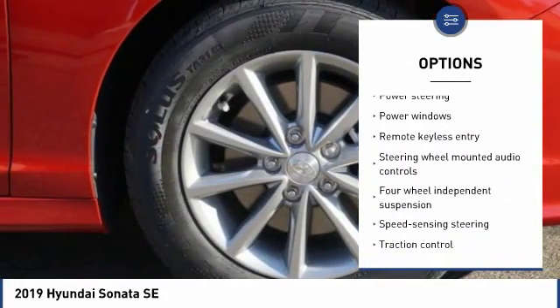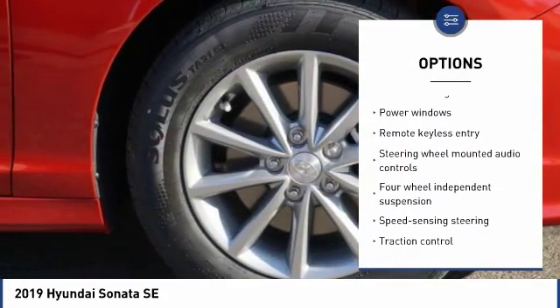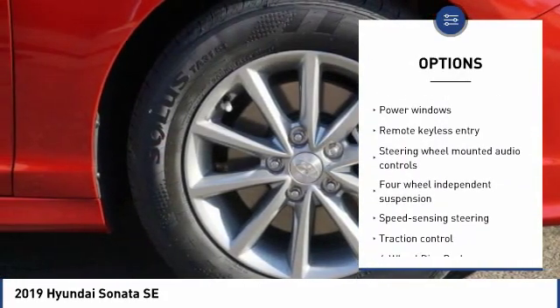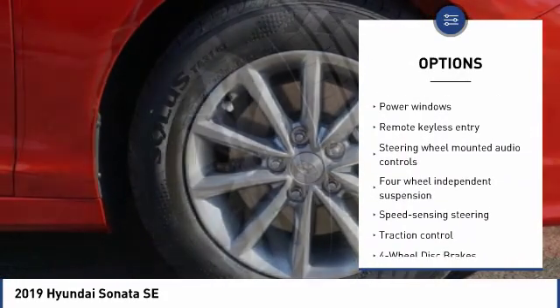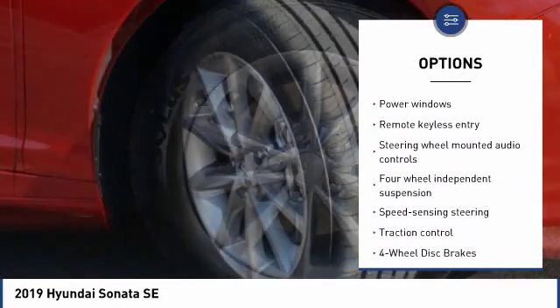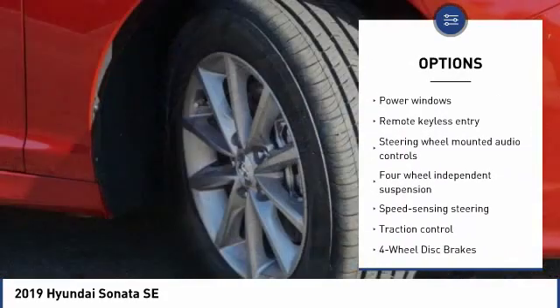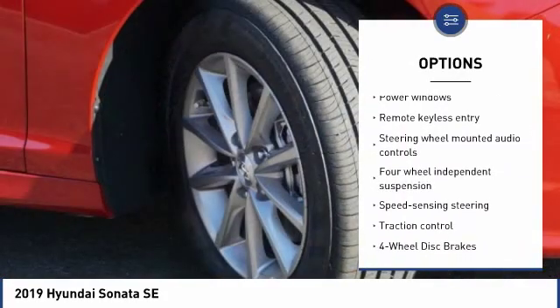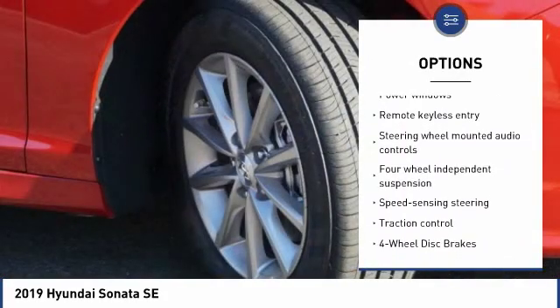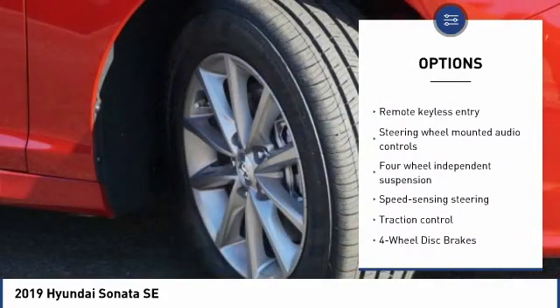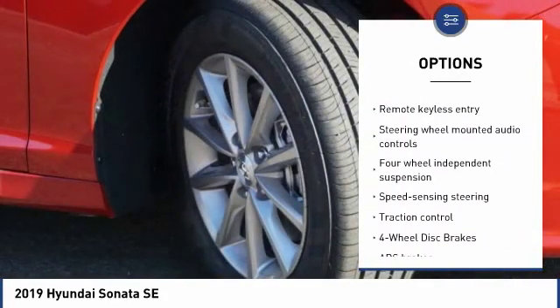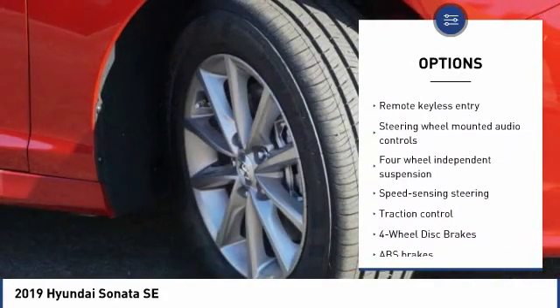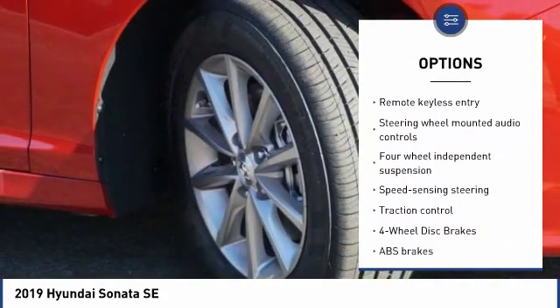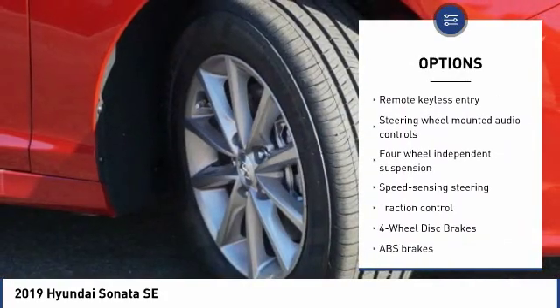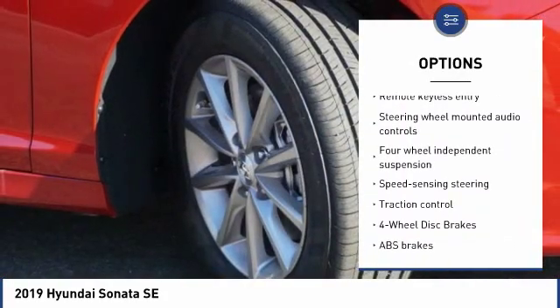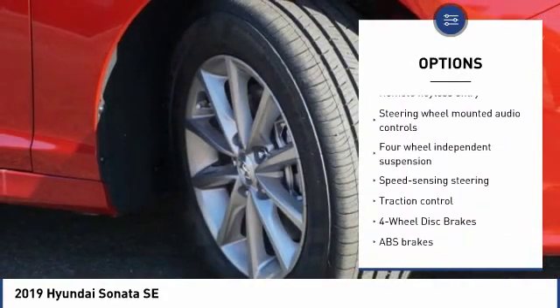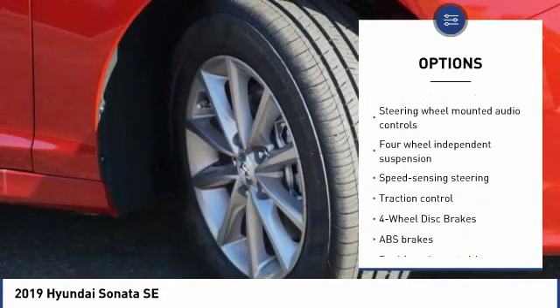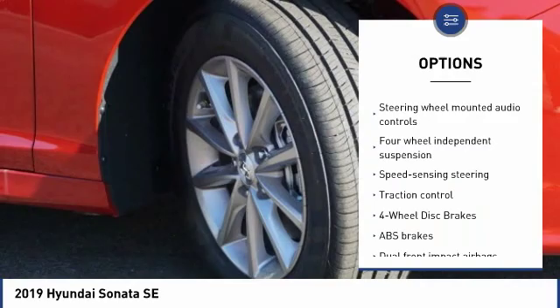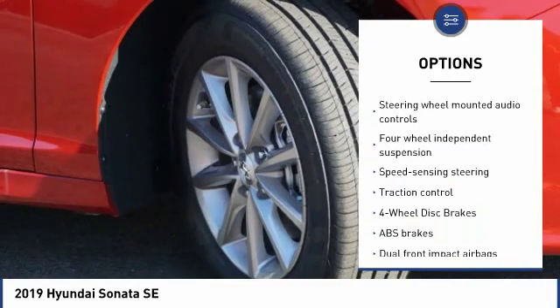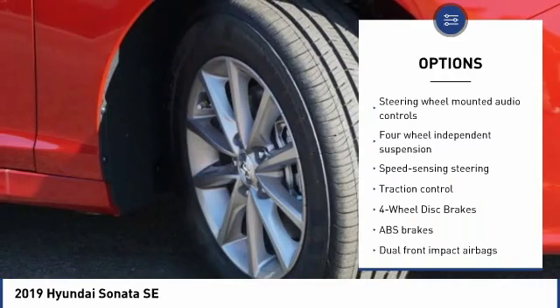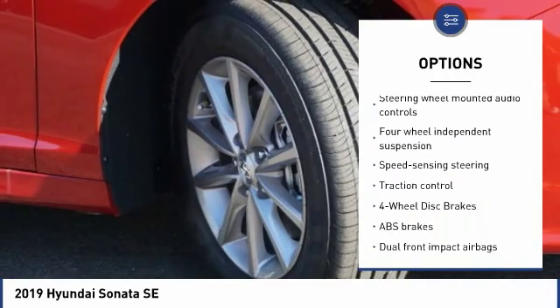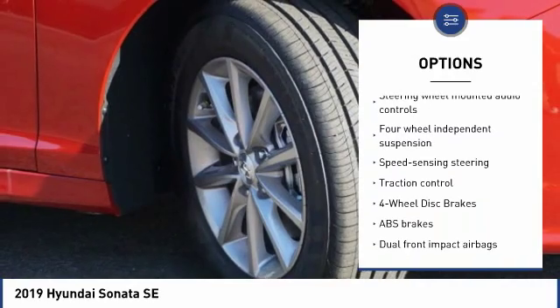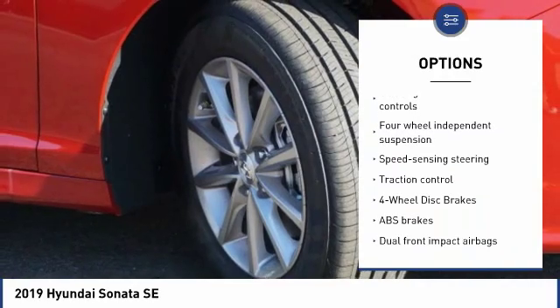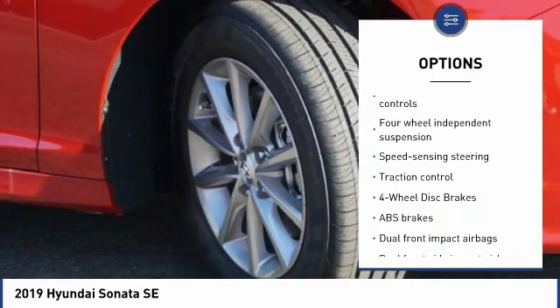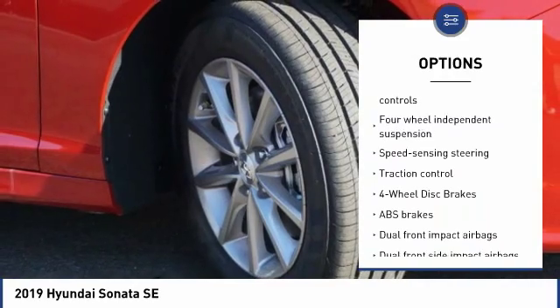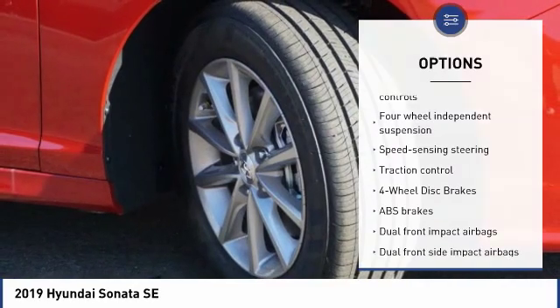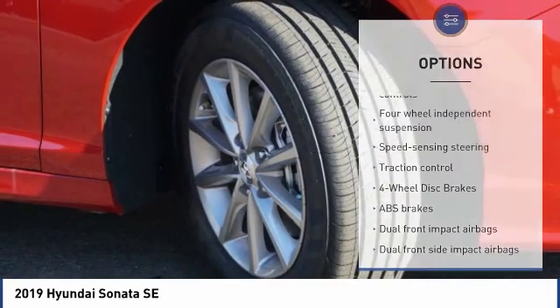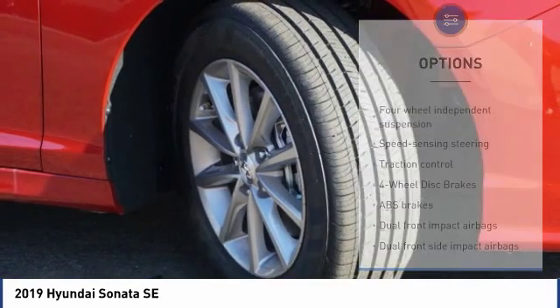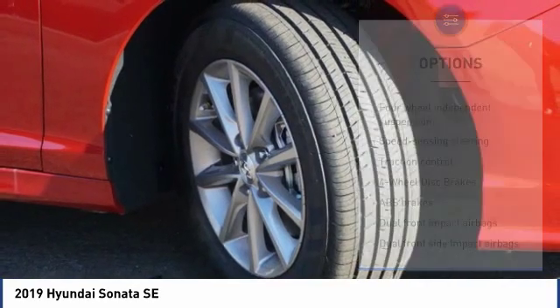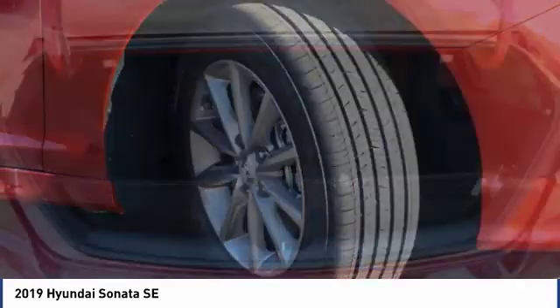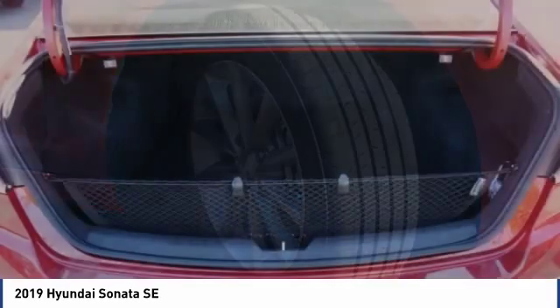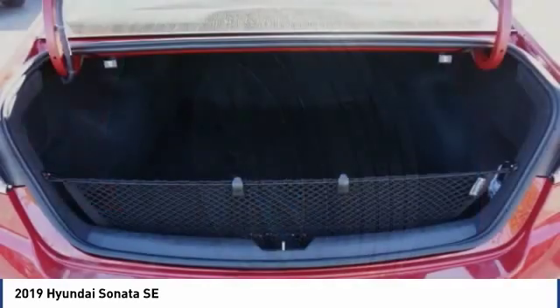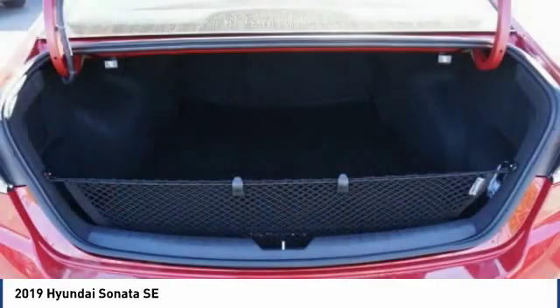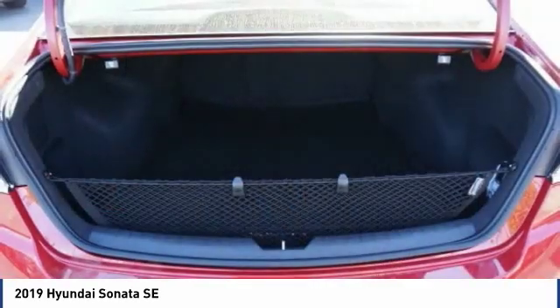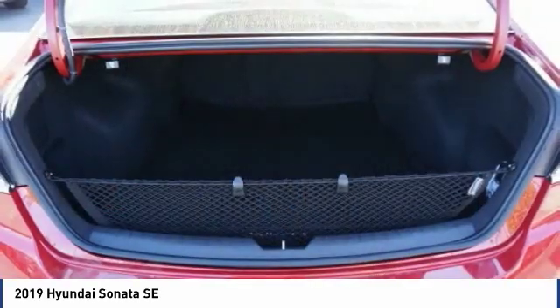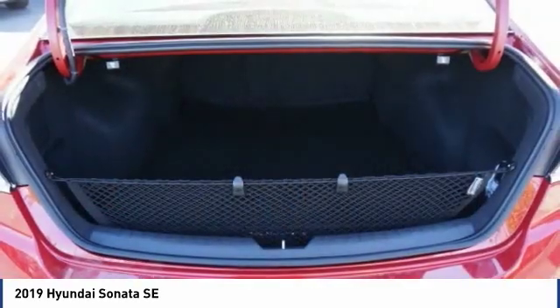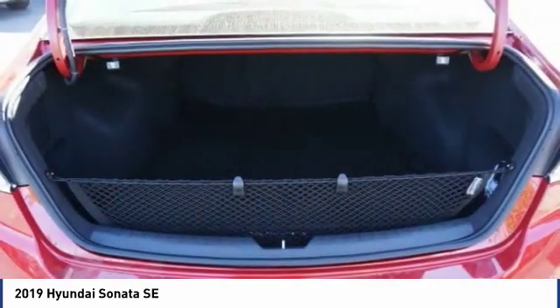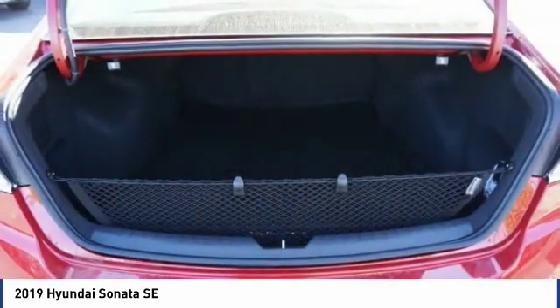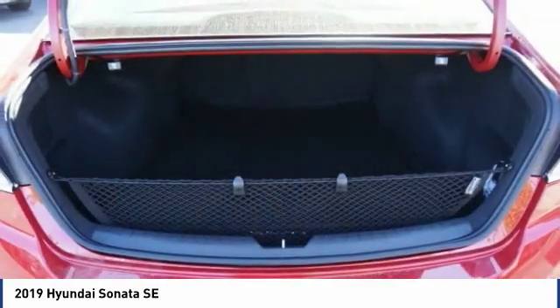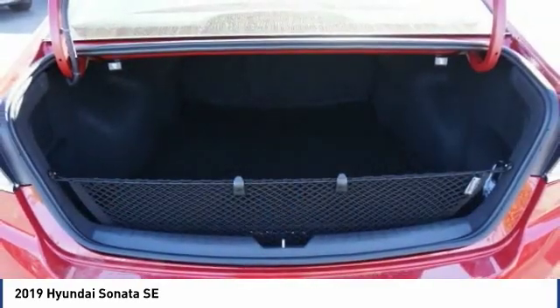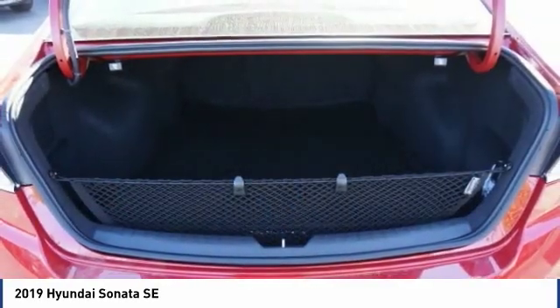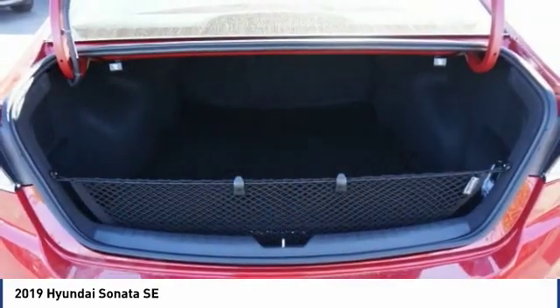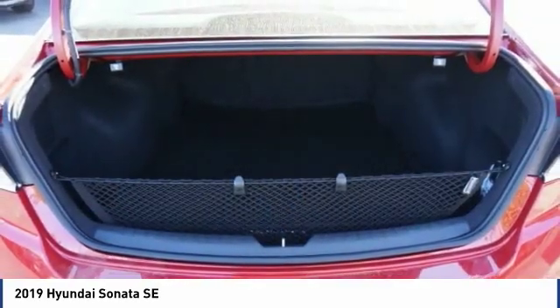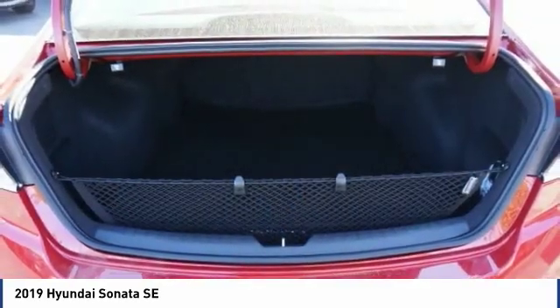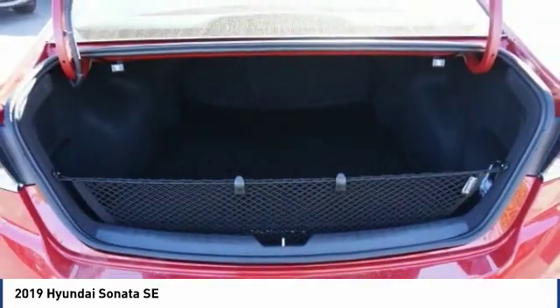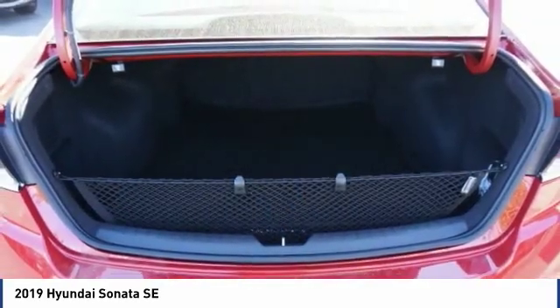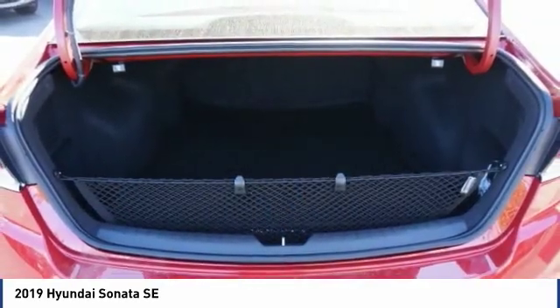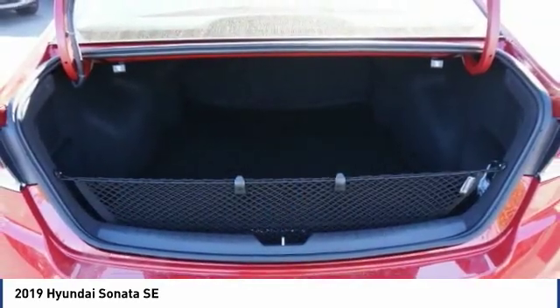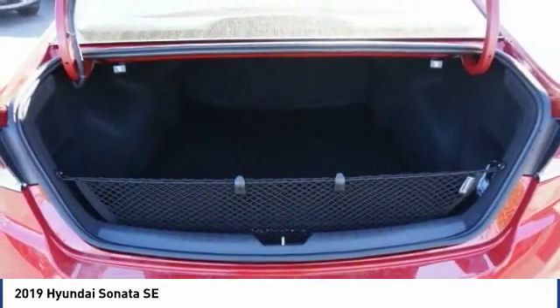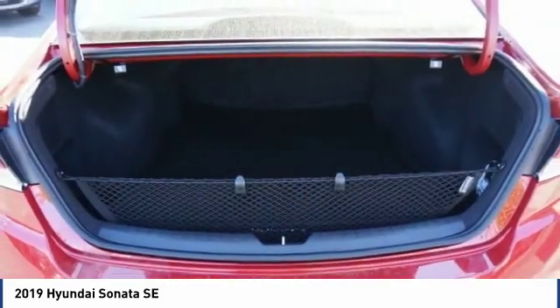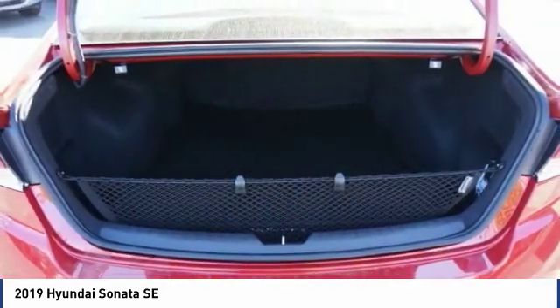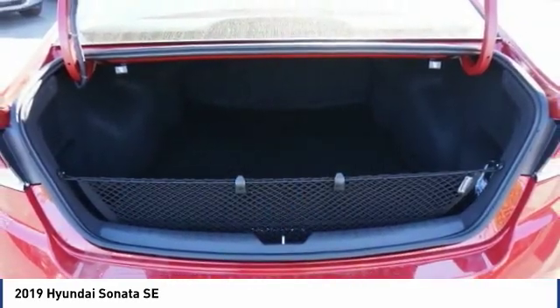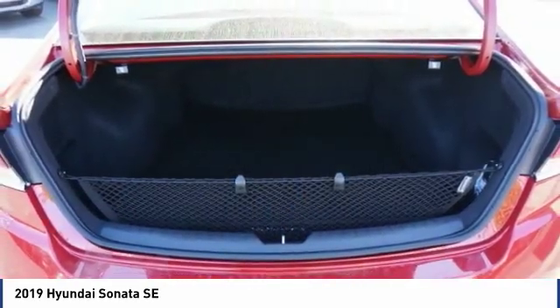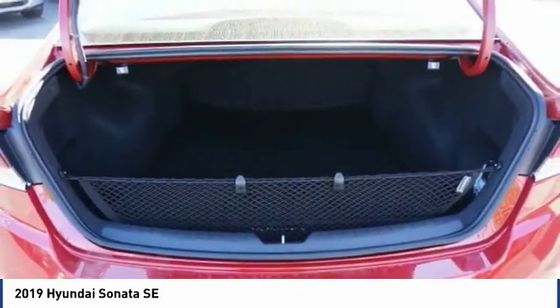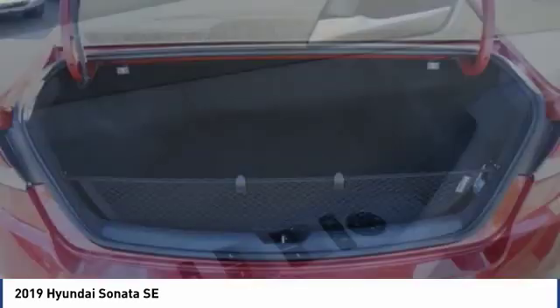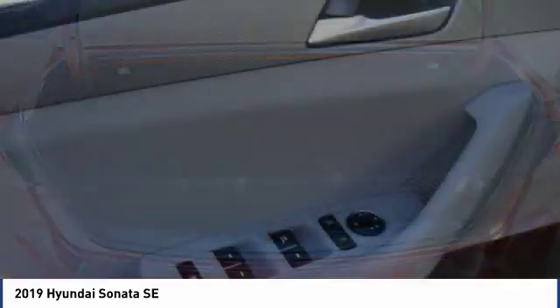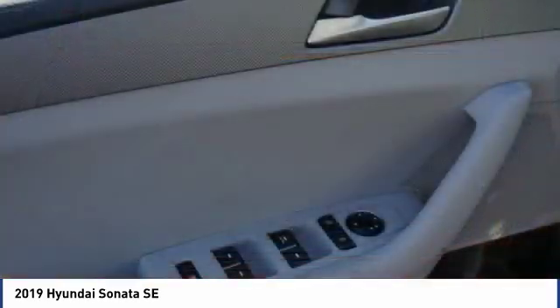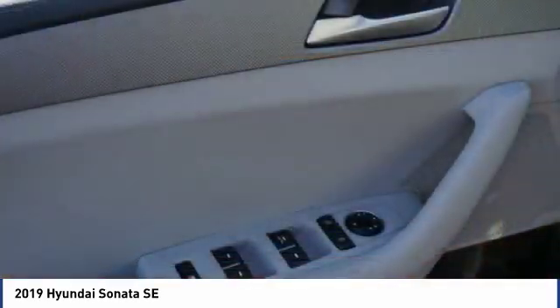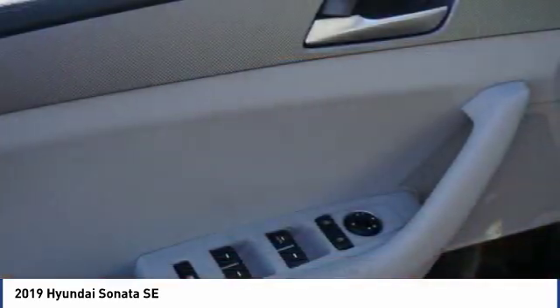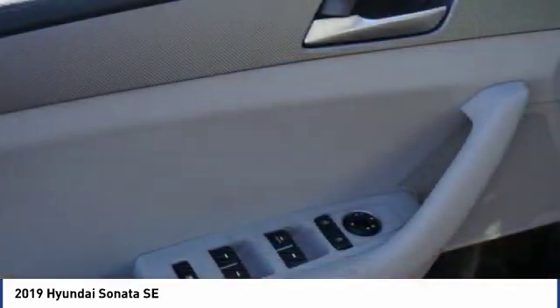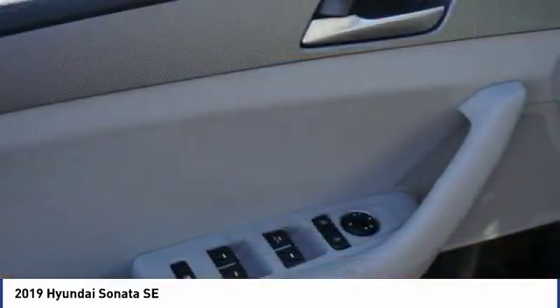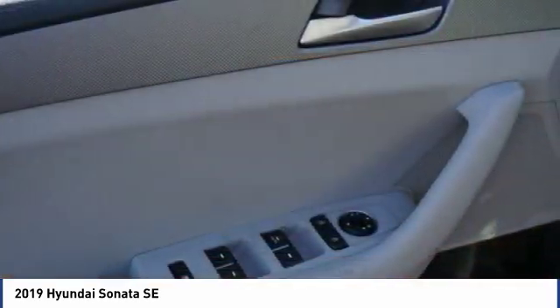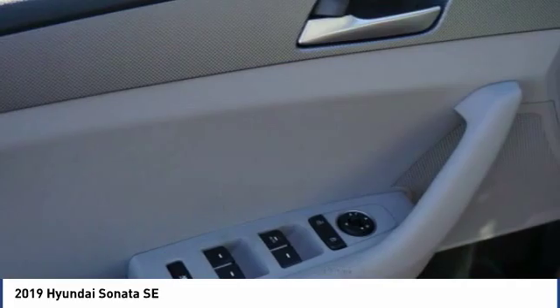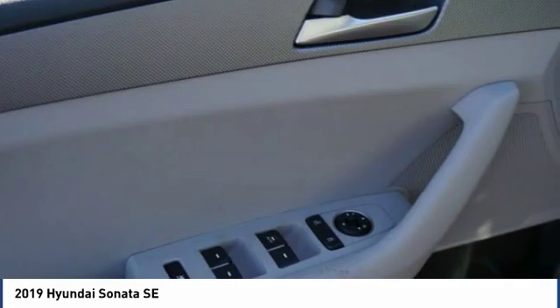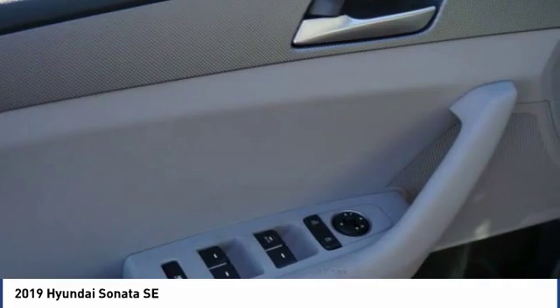Power steering, alloy wheels, four-wheel disc brakes, power windows, rear window defroster. Come see the car for yourself.